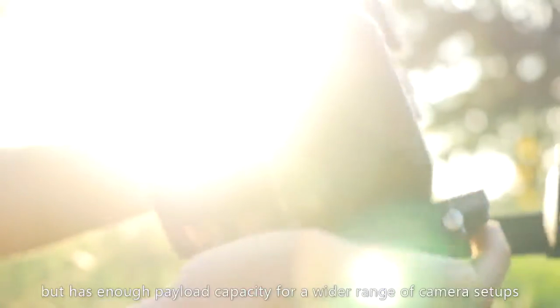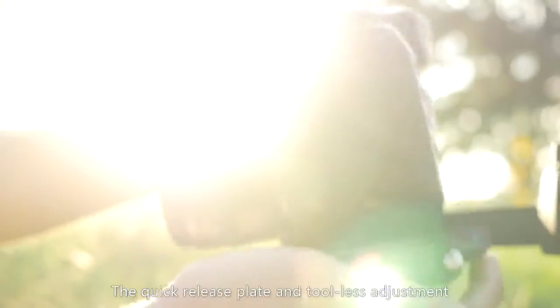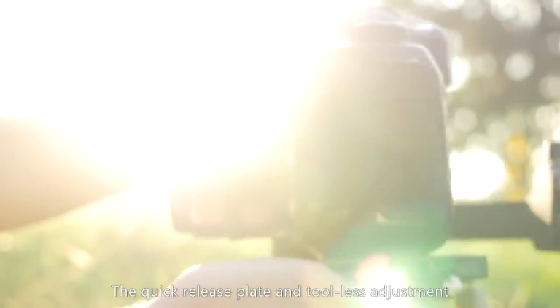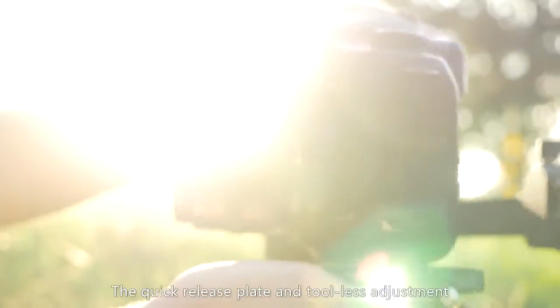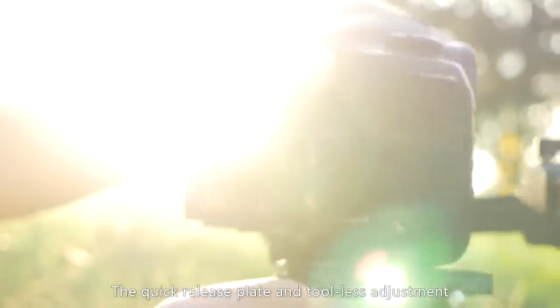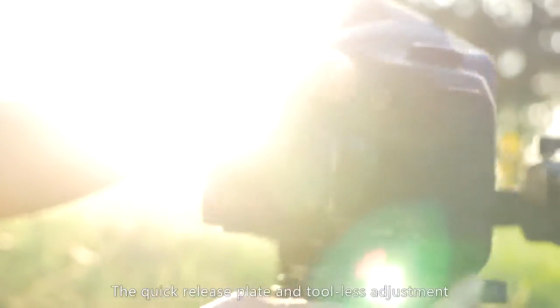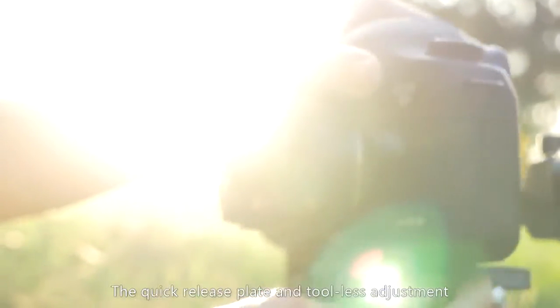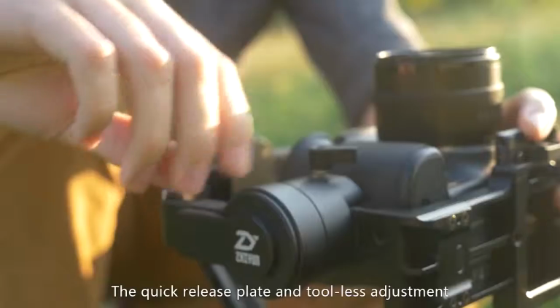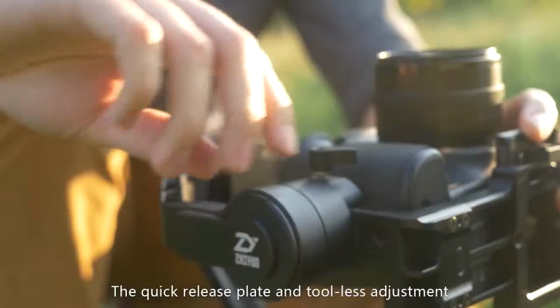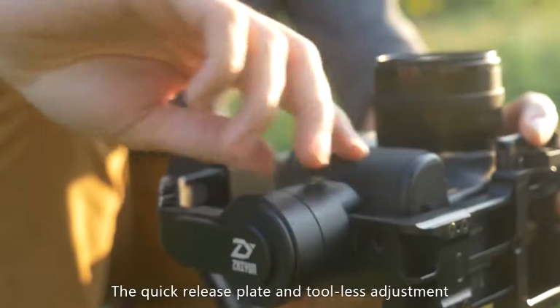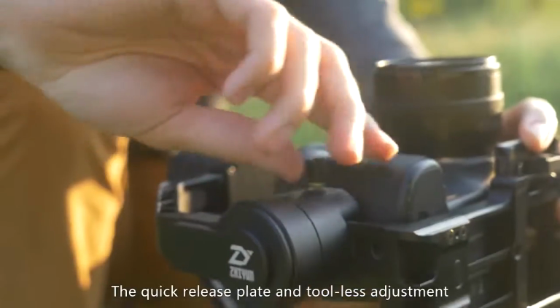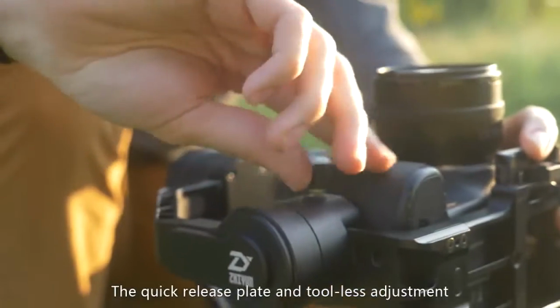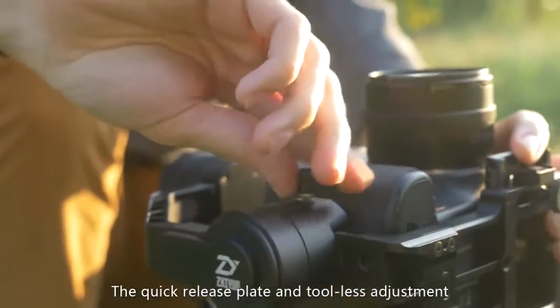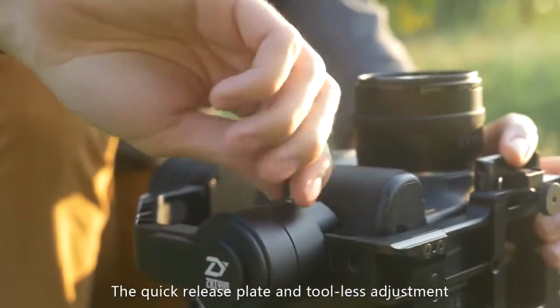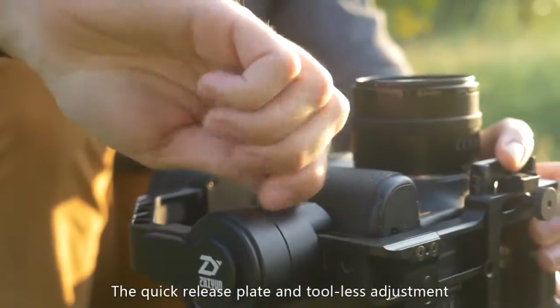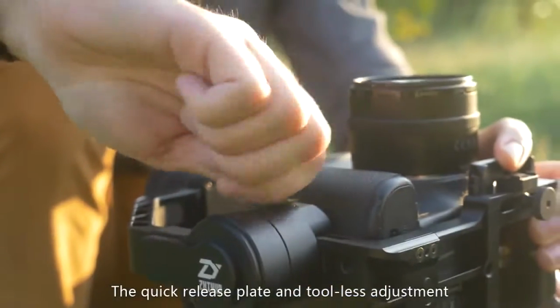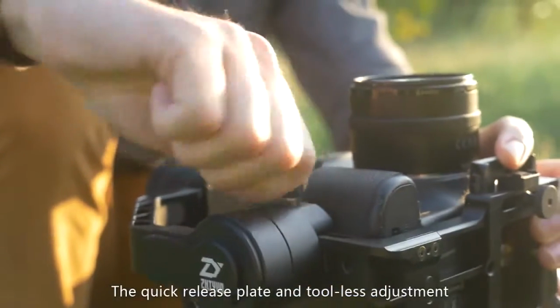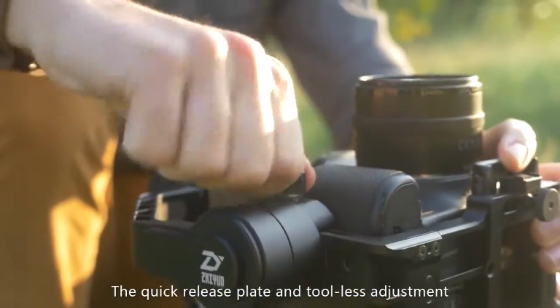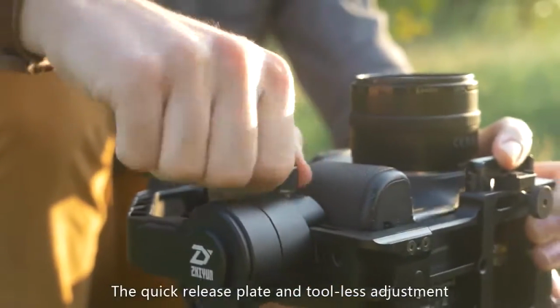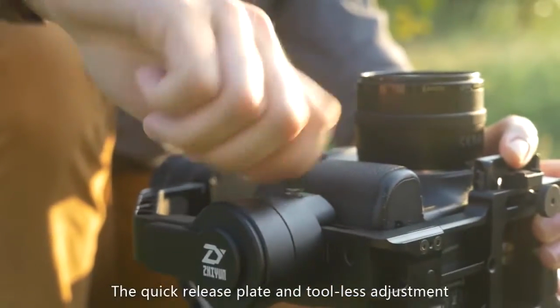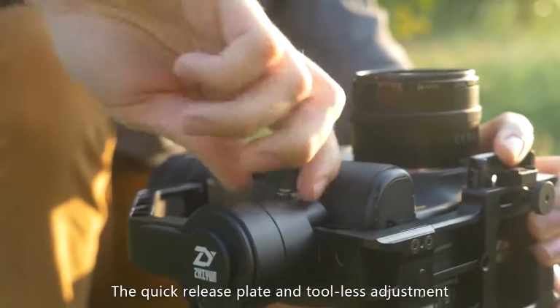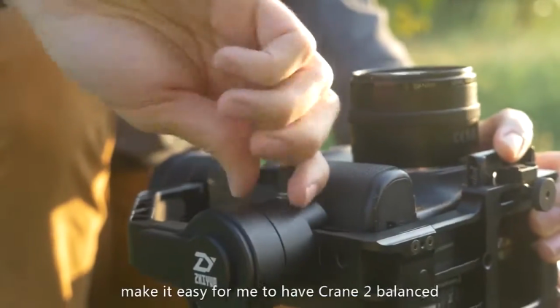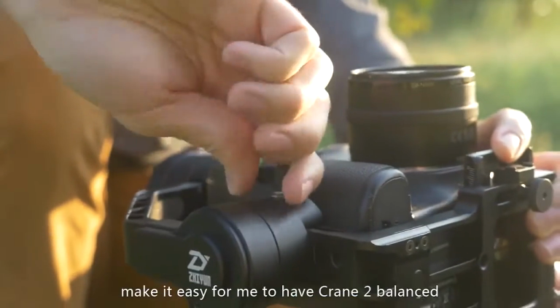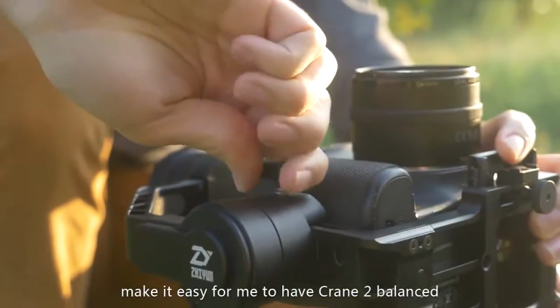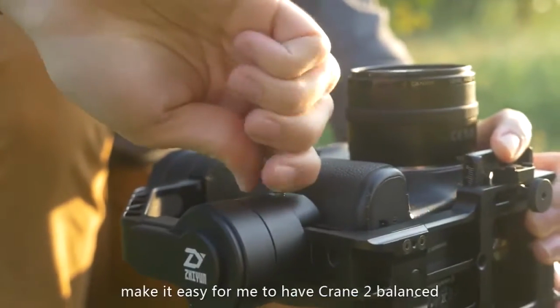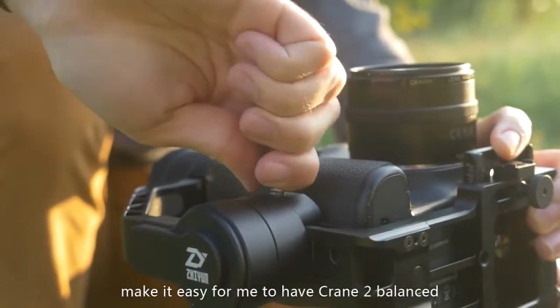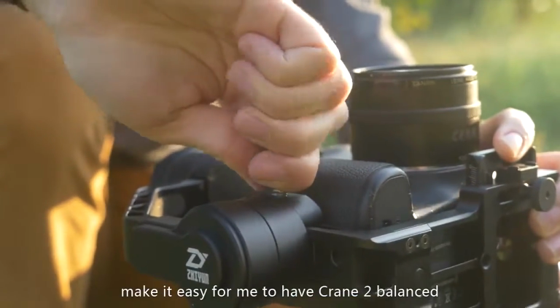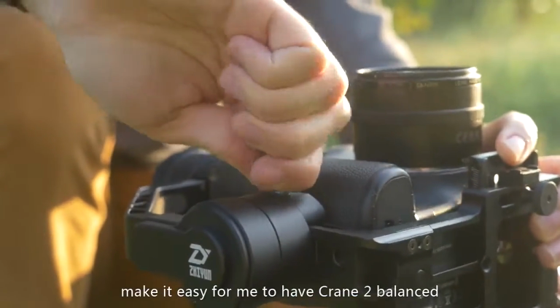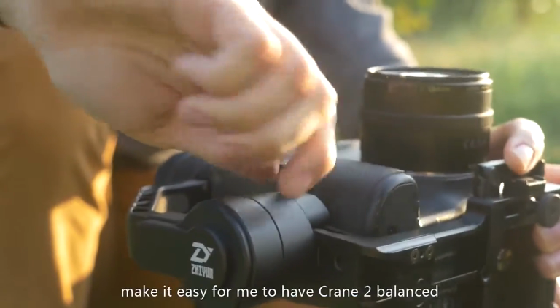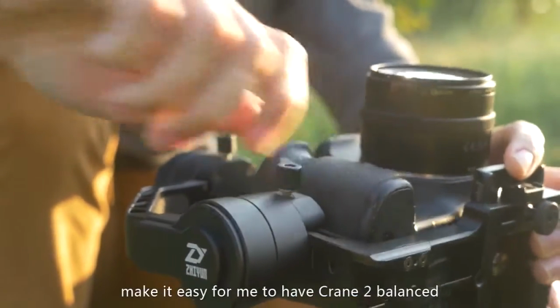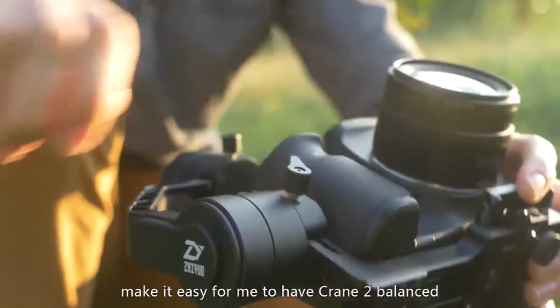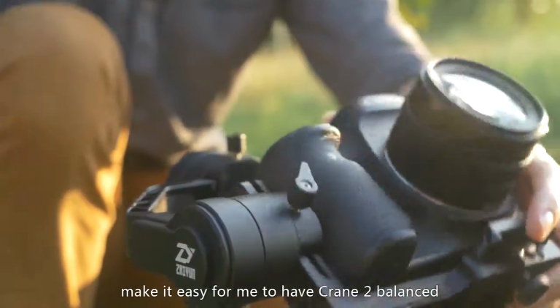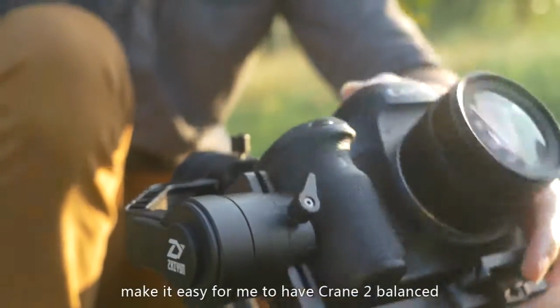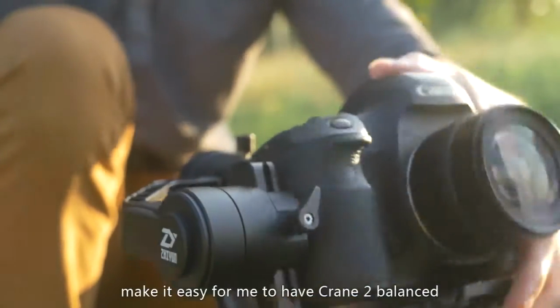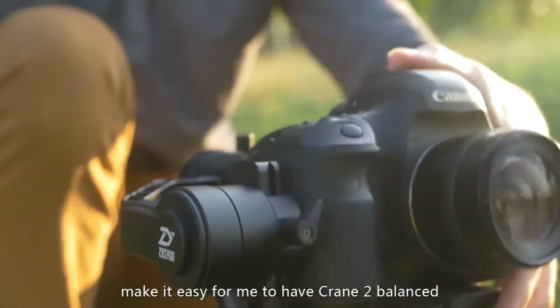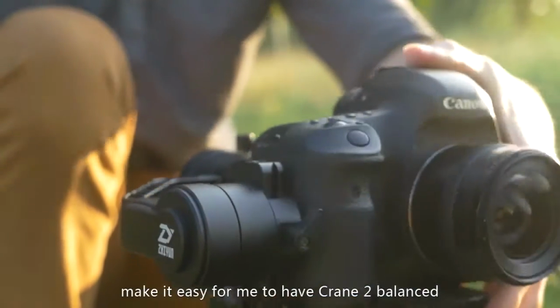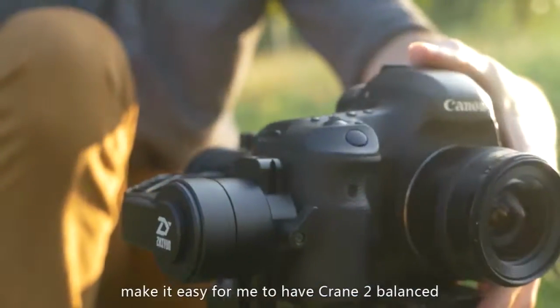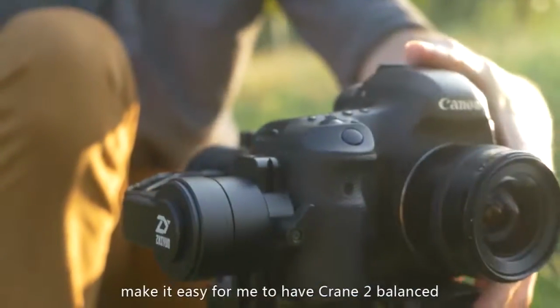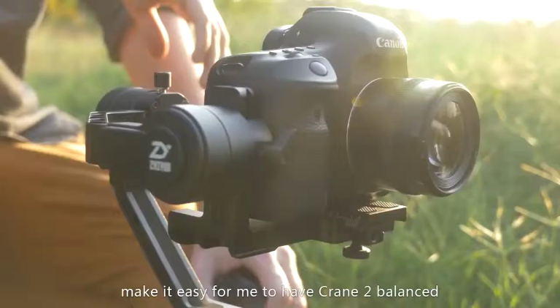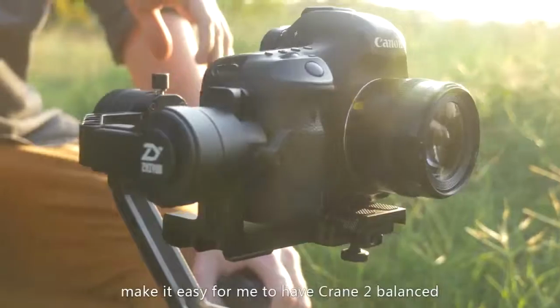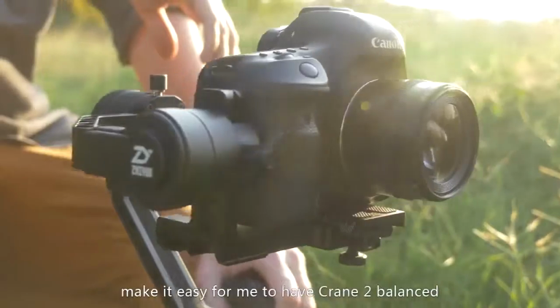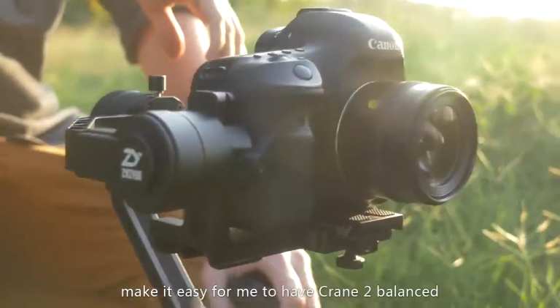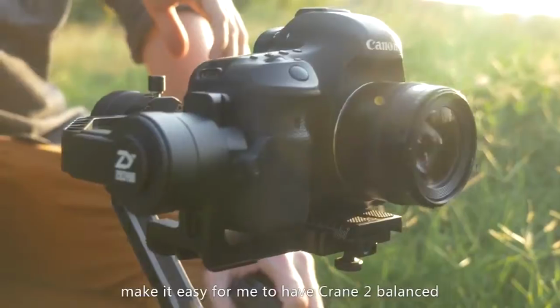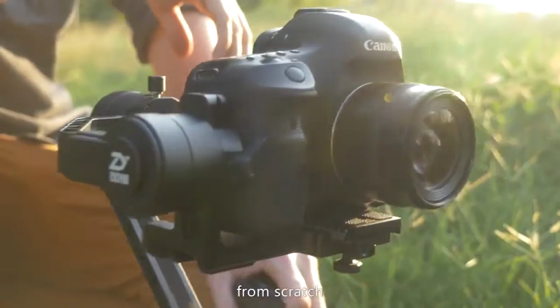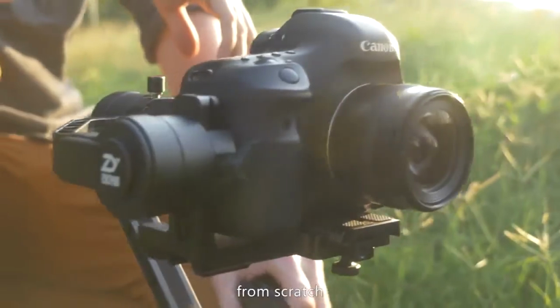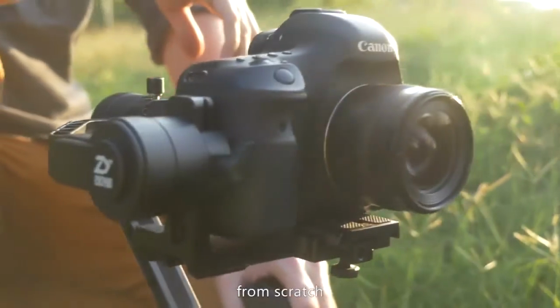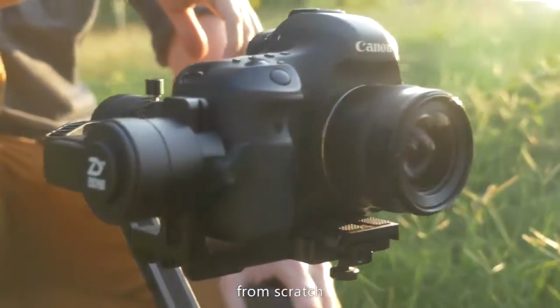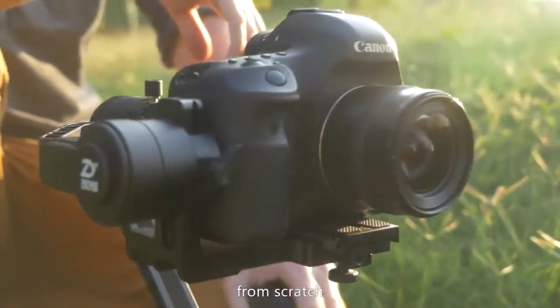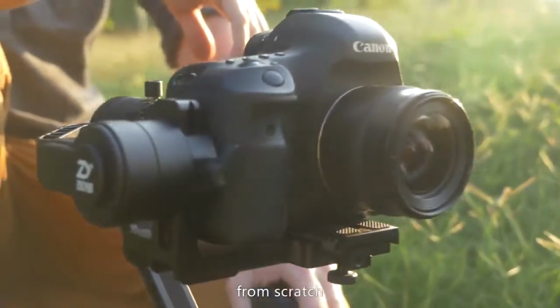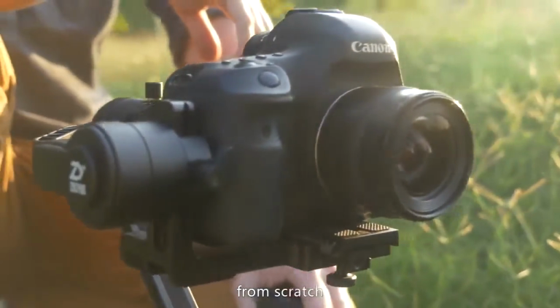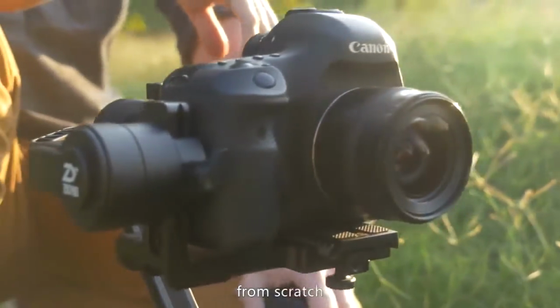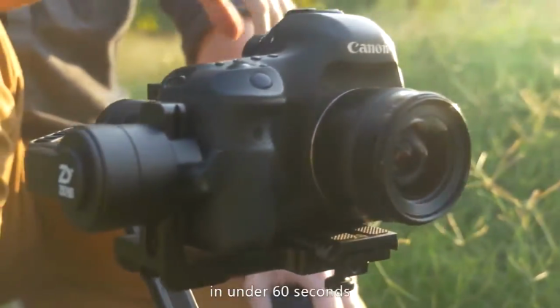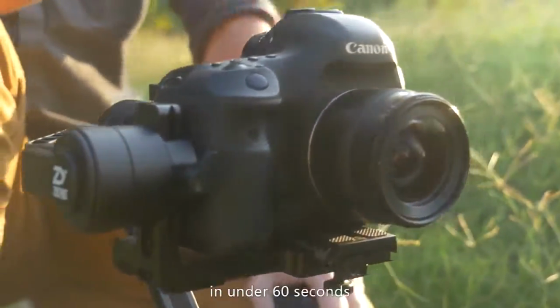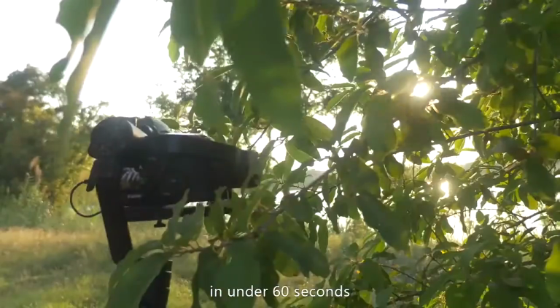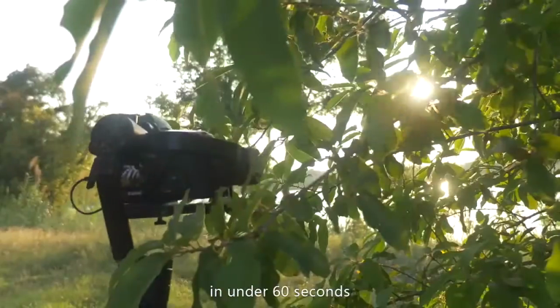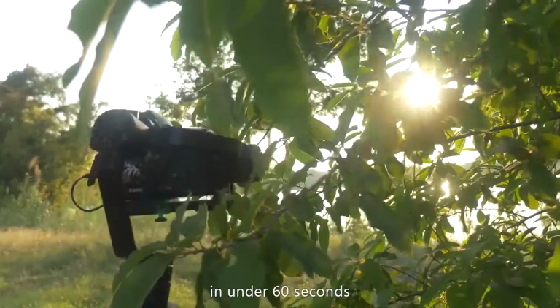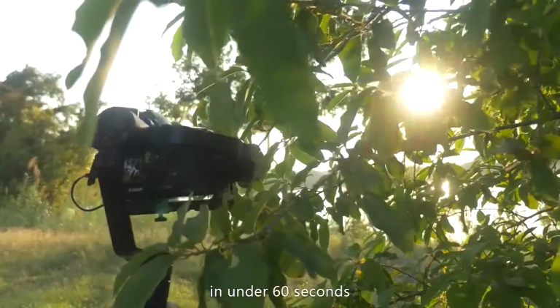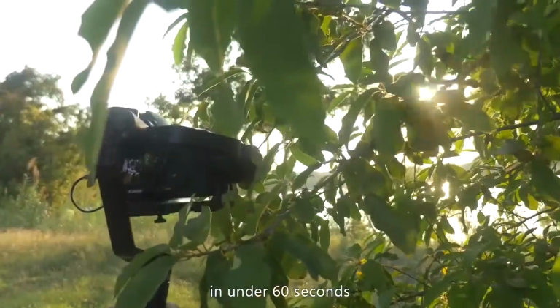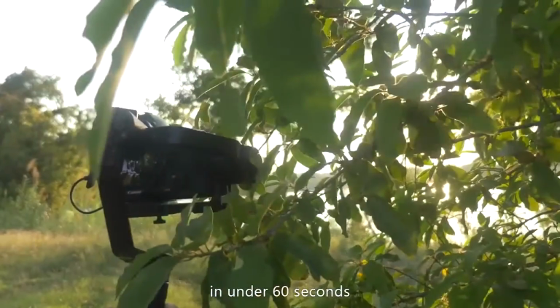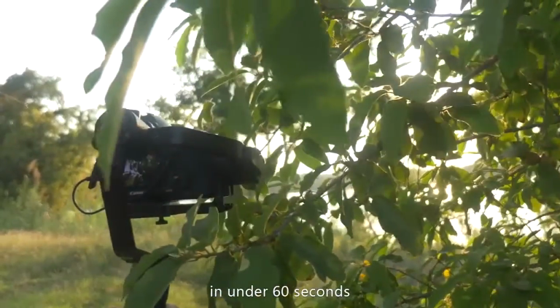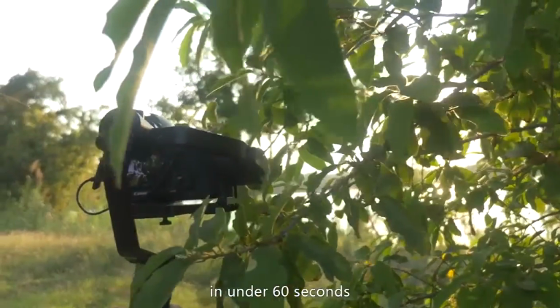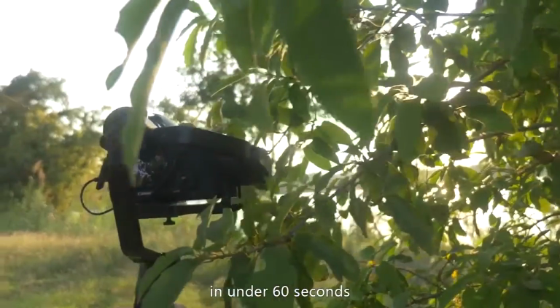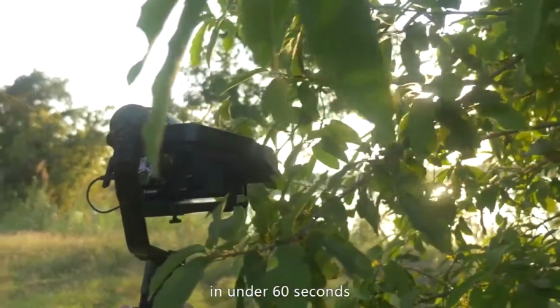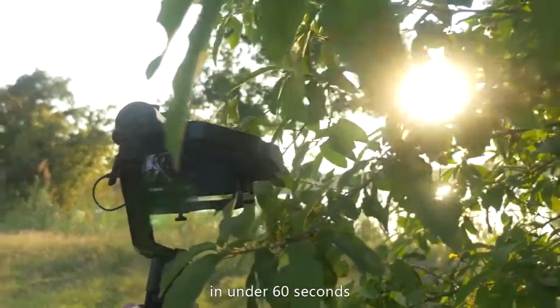The quick release plate and tool-less adjustment make it easy for me to have the Crane 2 balanced from scratch in under 60 seconds.